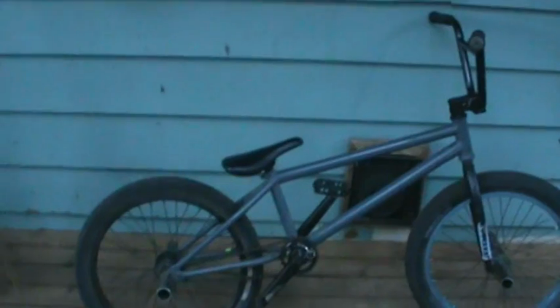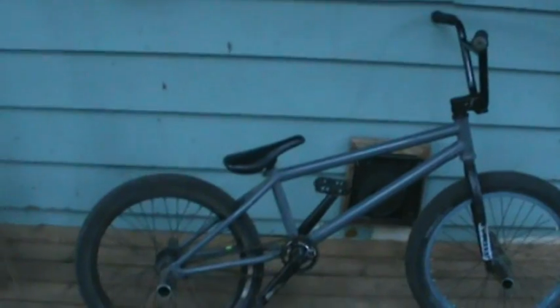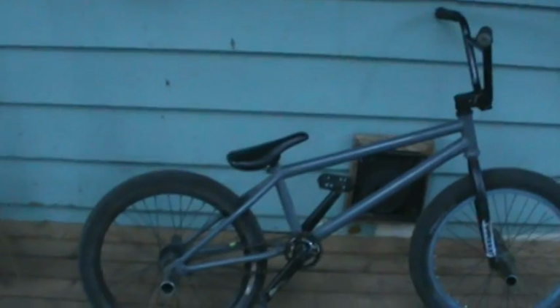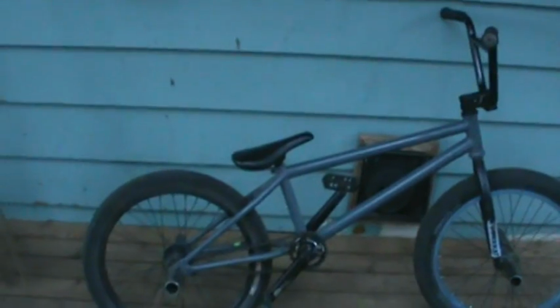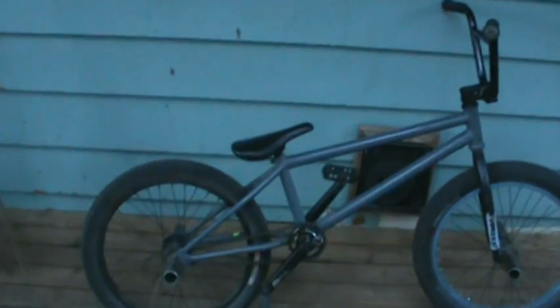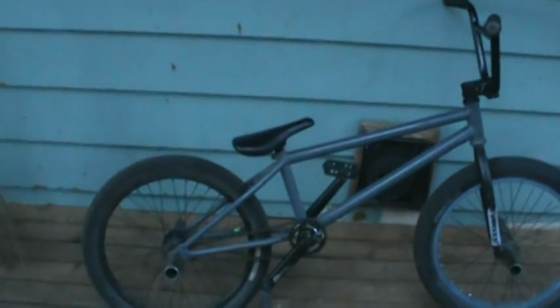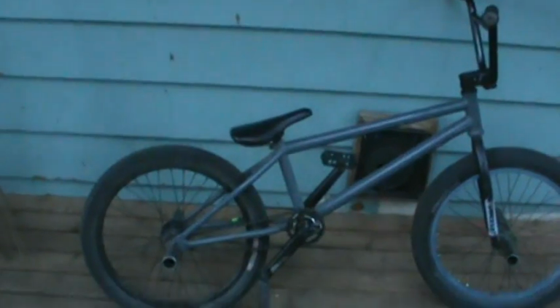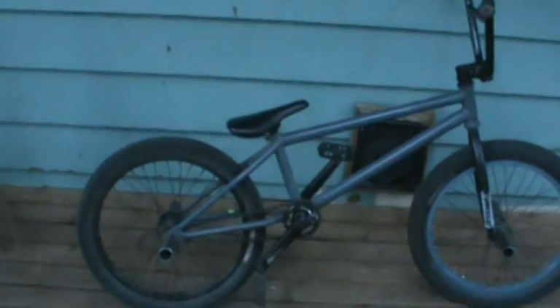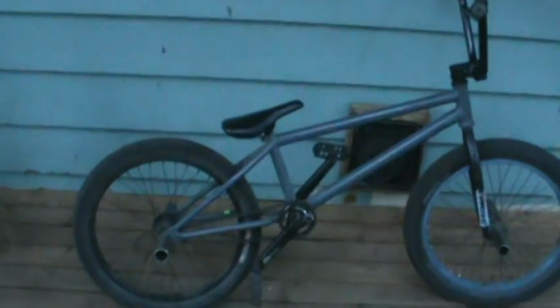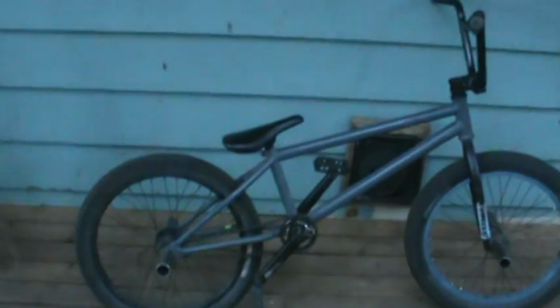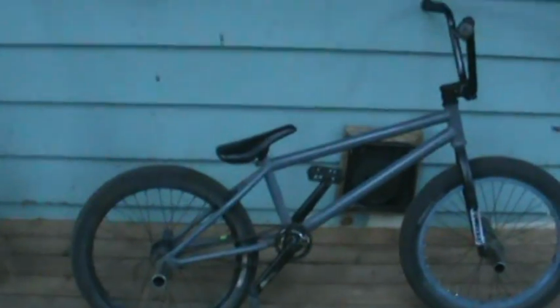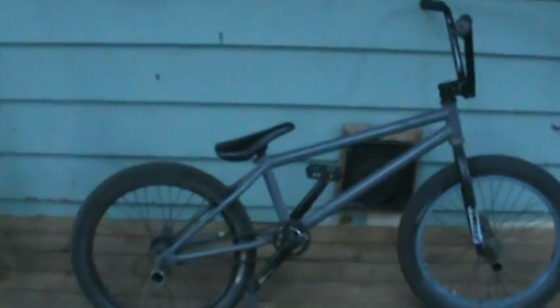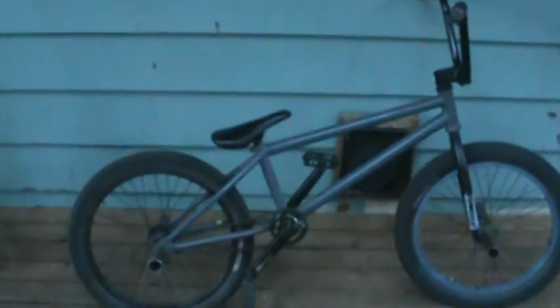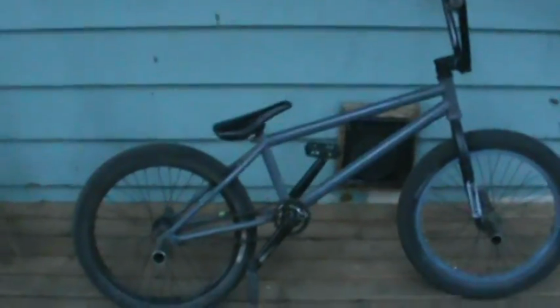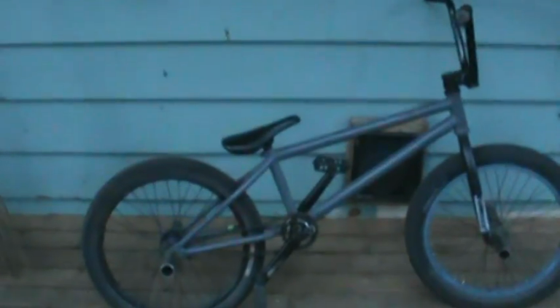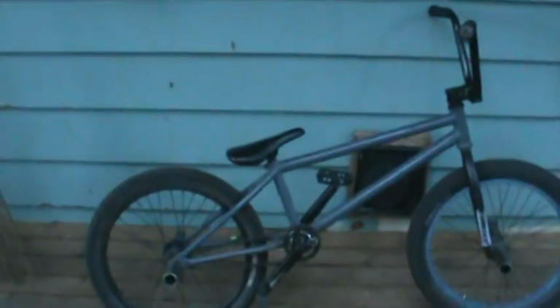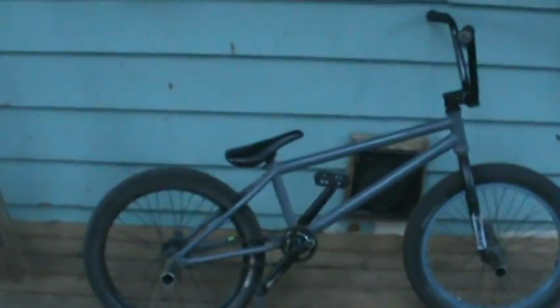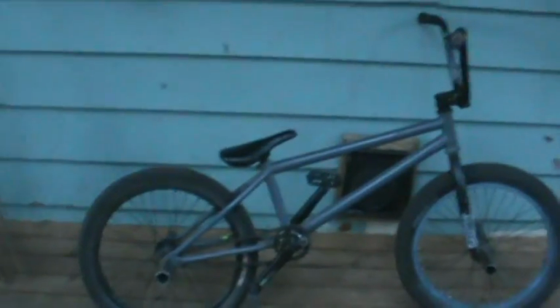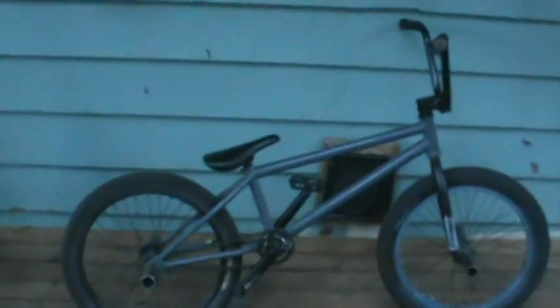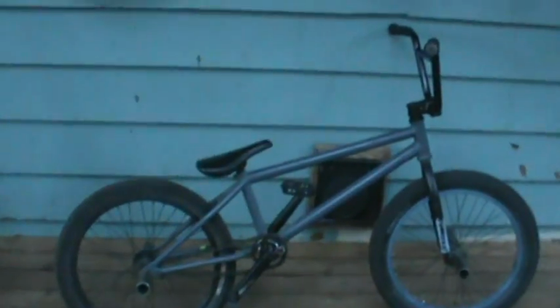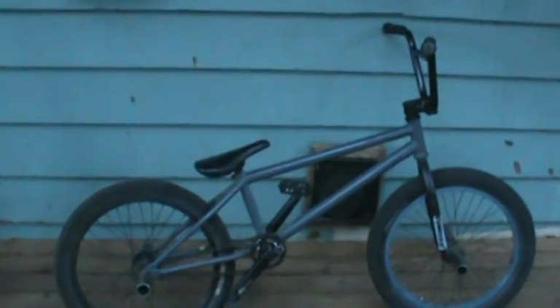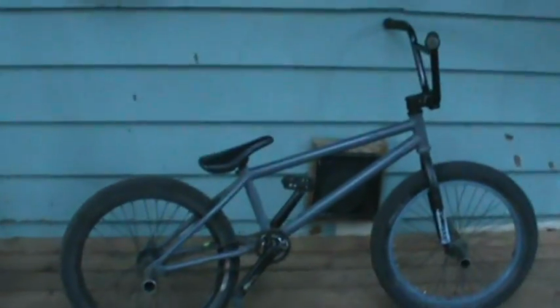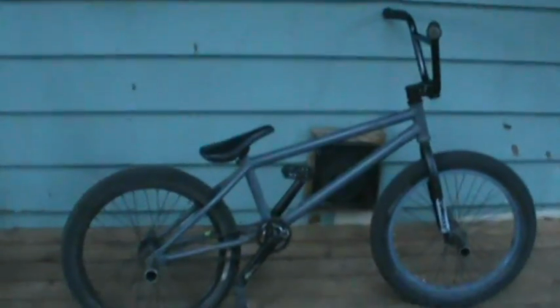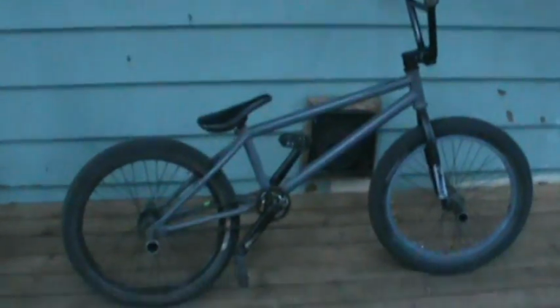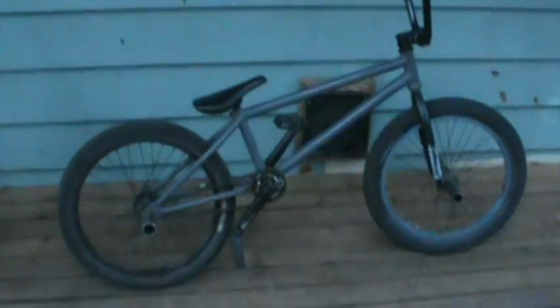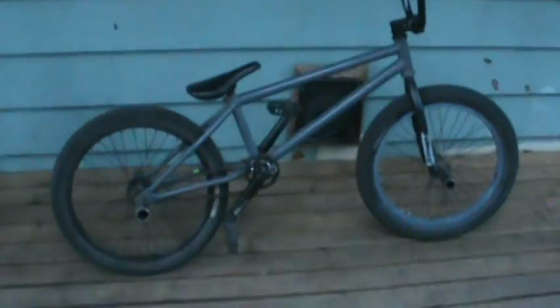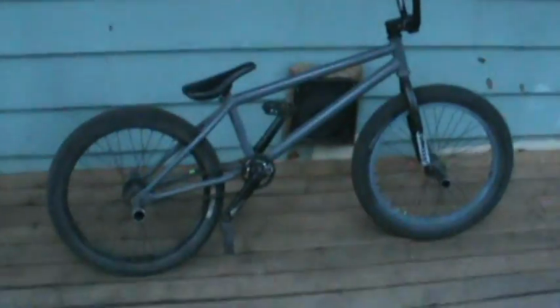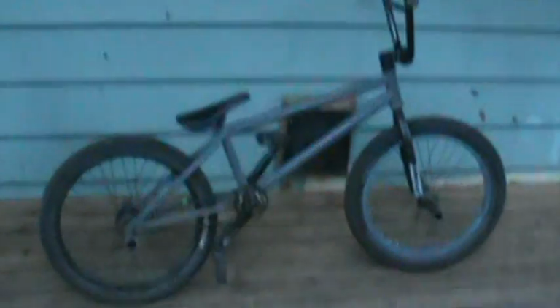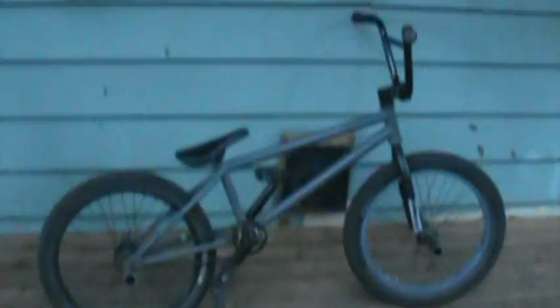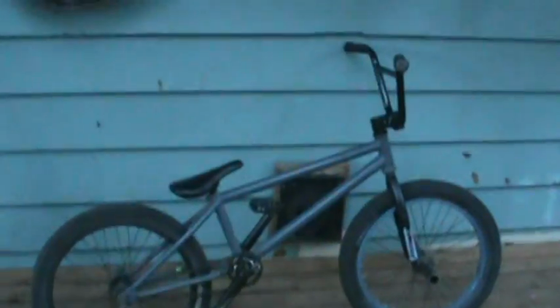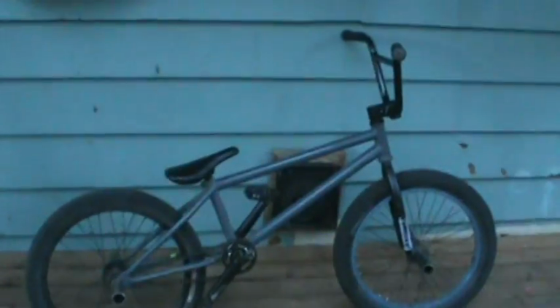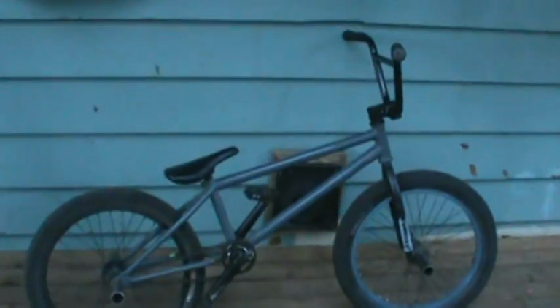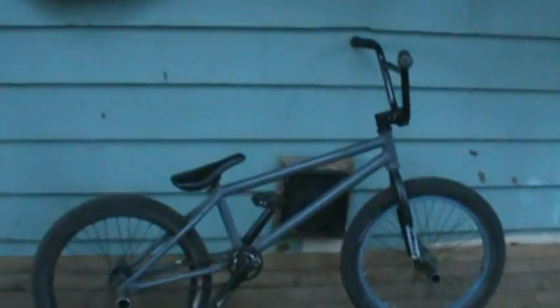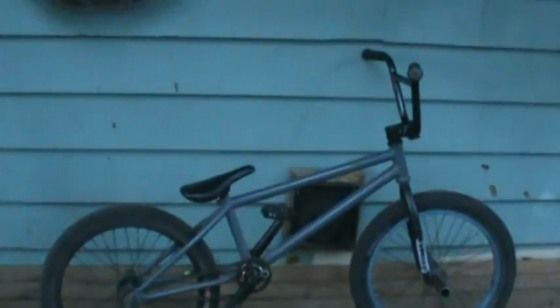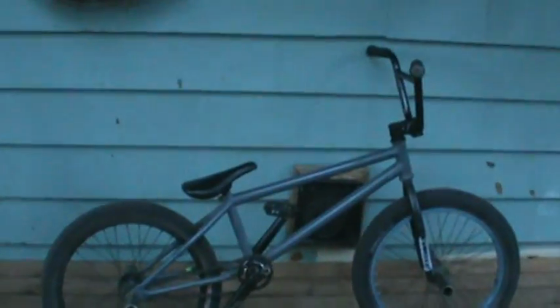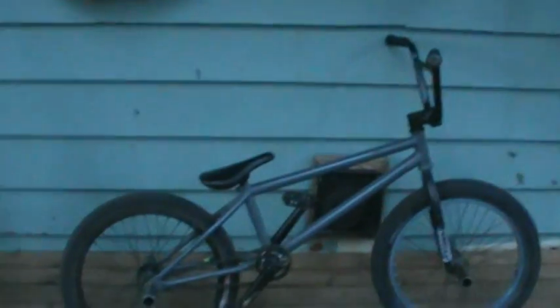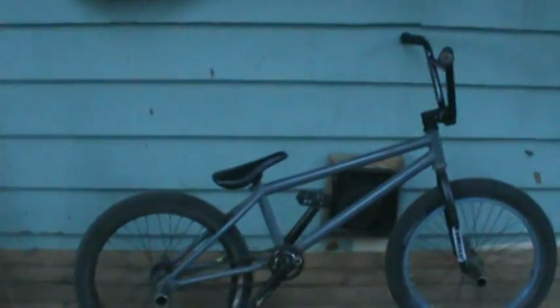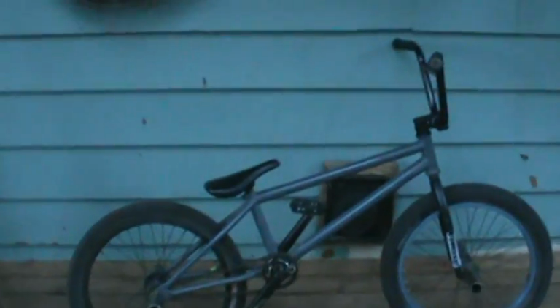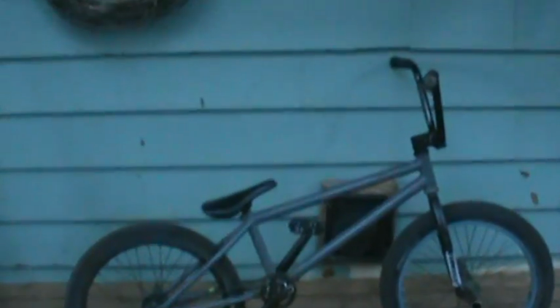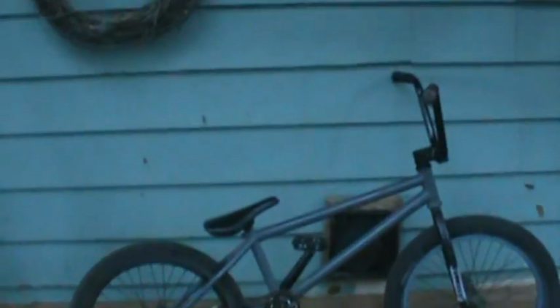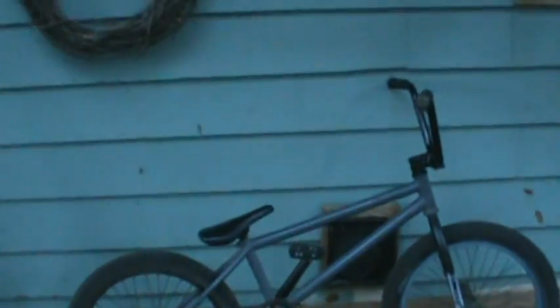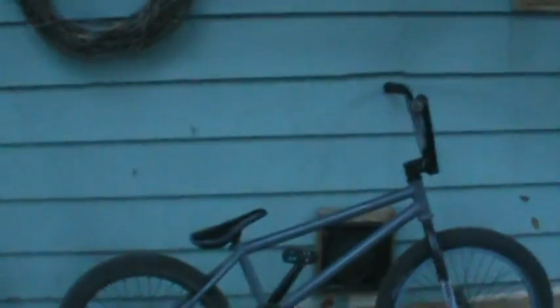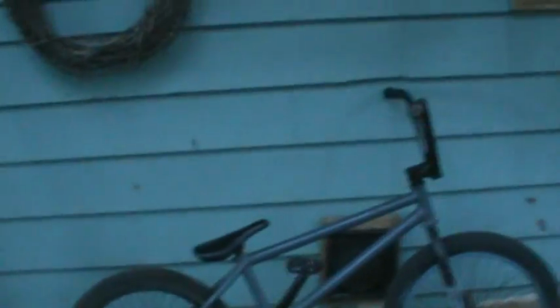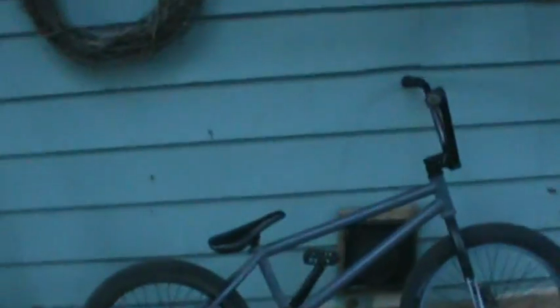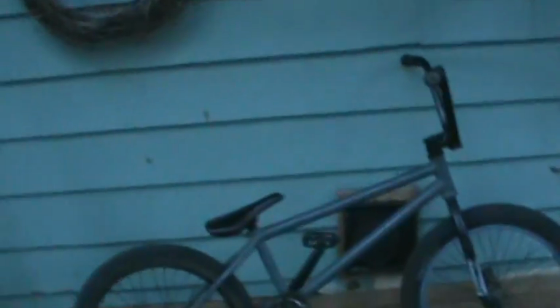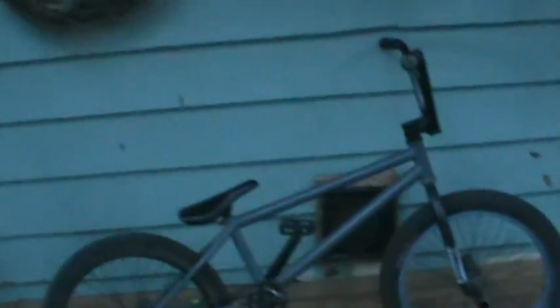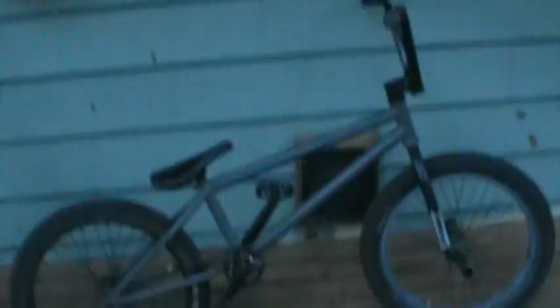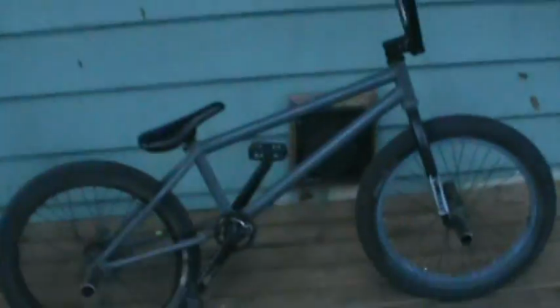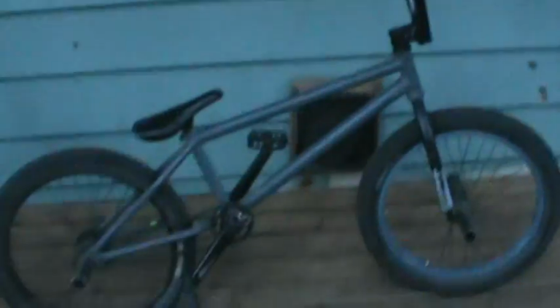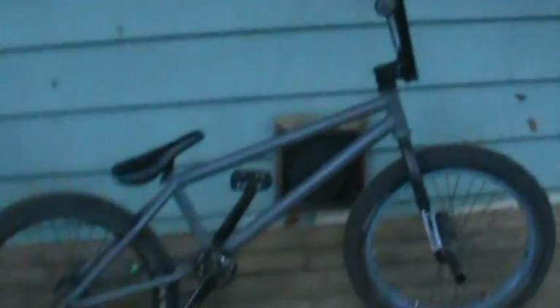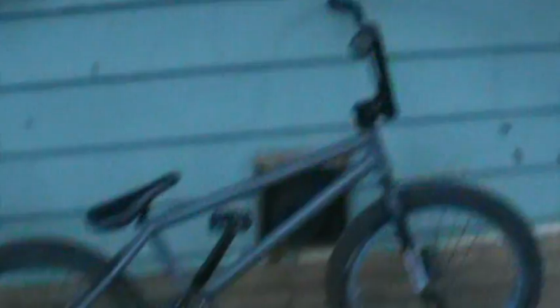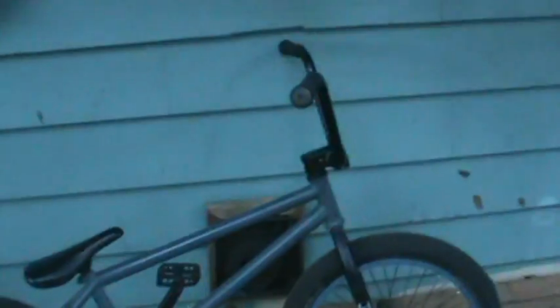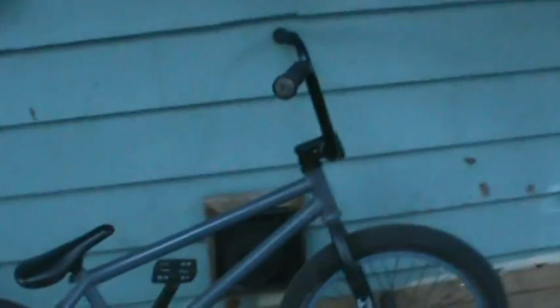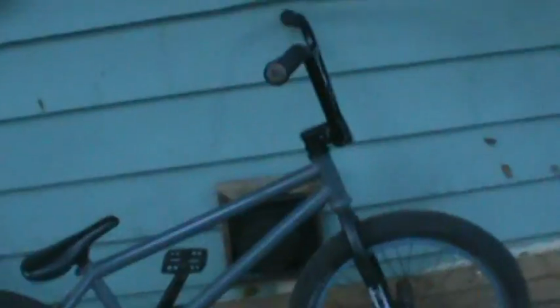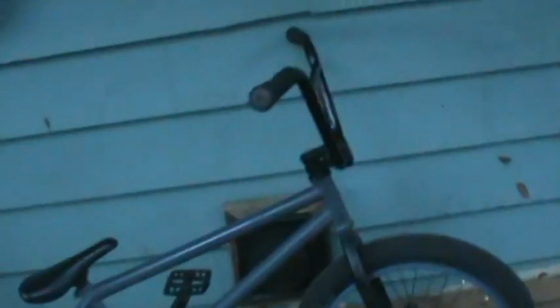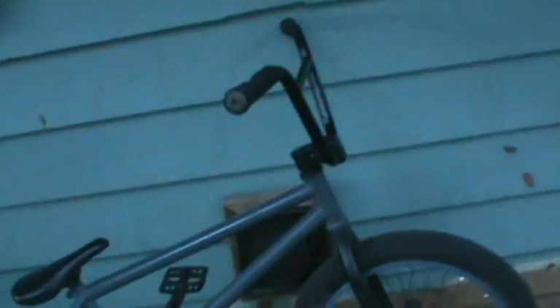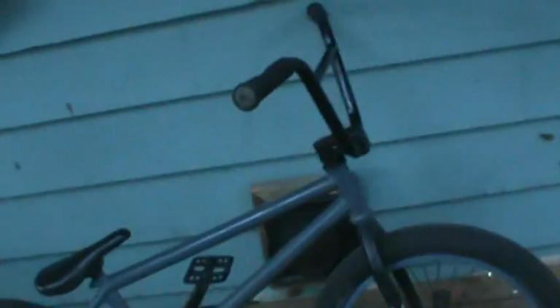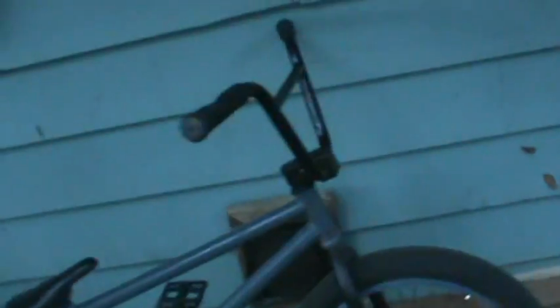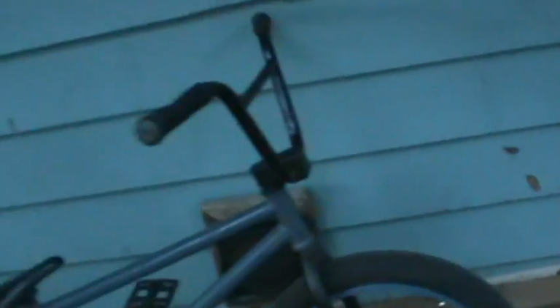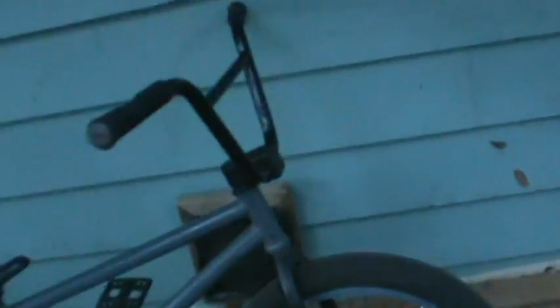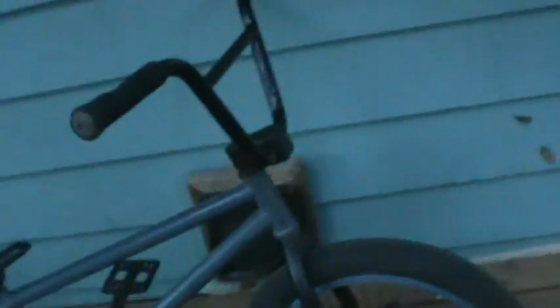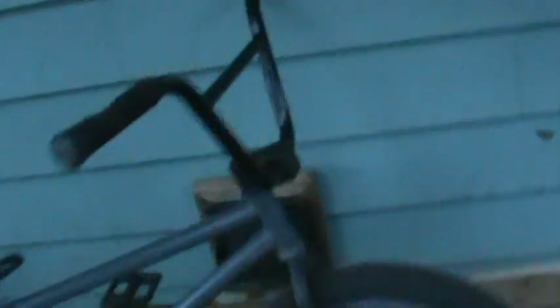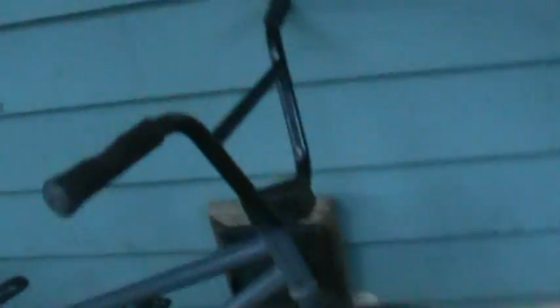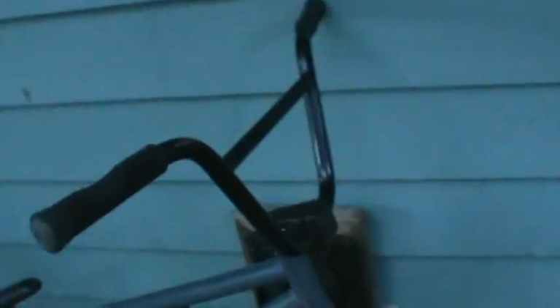Hi, I'm Orion, and this is my bike check.